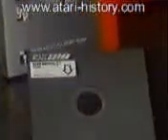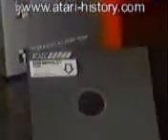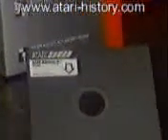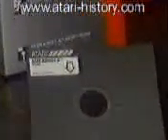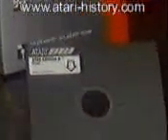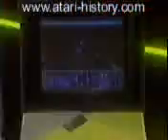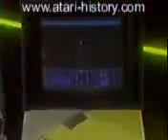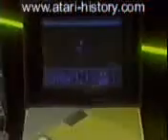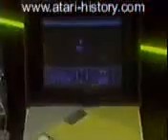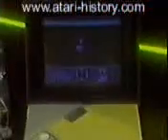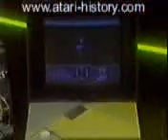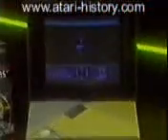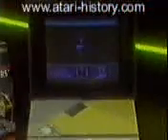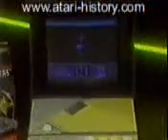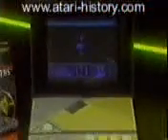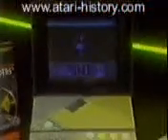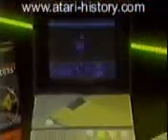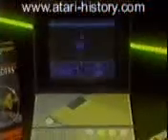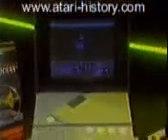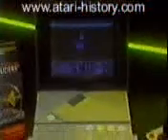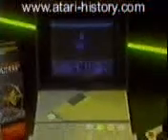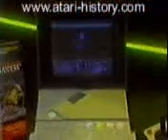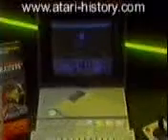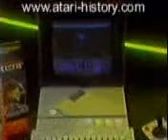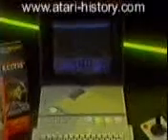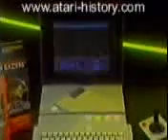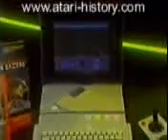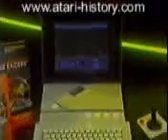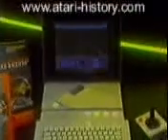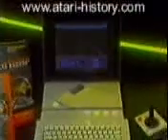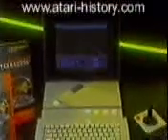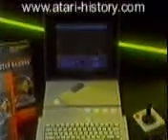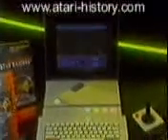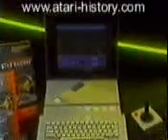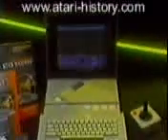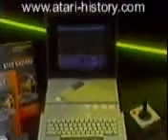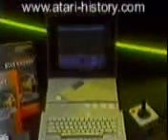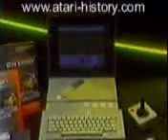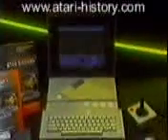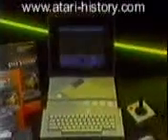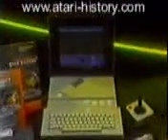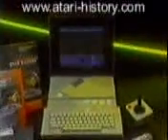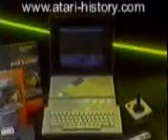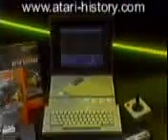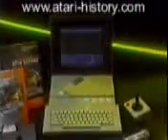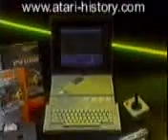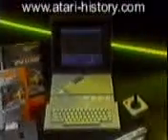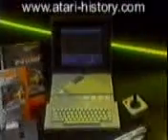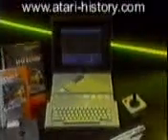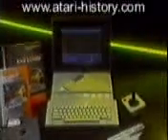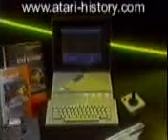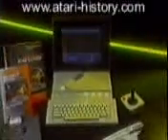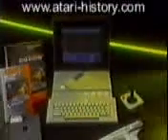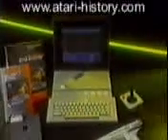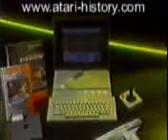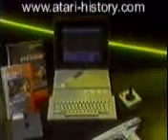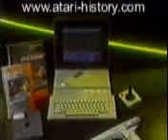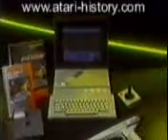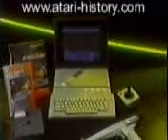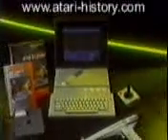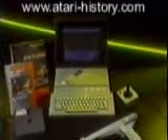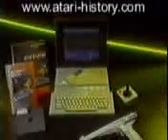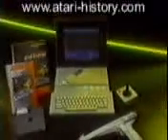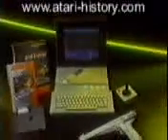We're telling the exciting XE game system story with two hard-hitting, memorable 30-second television commercials.